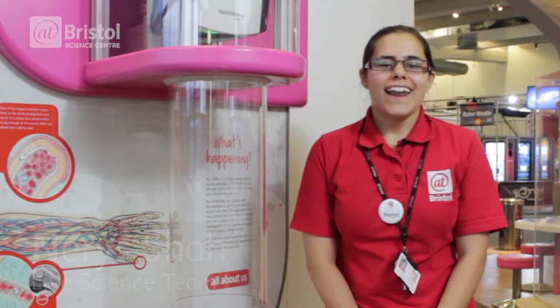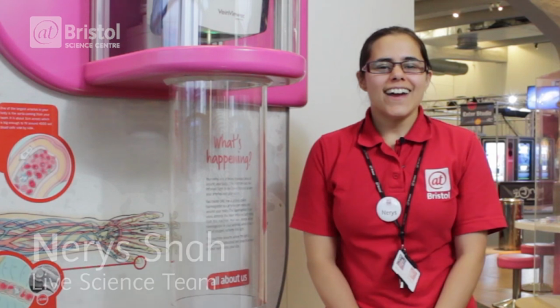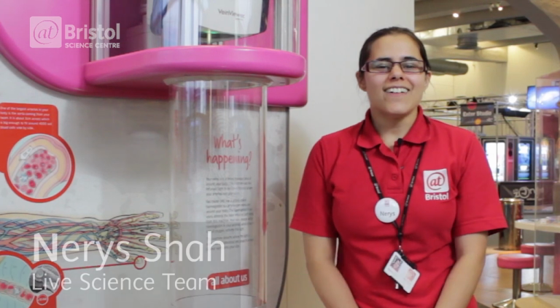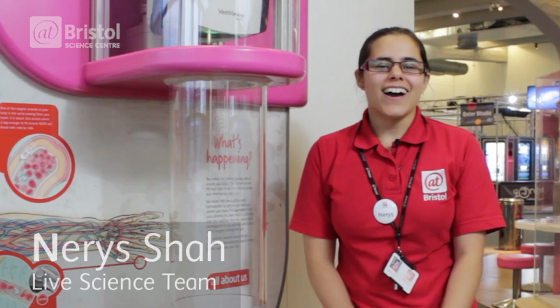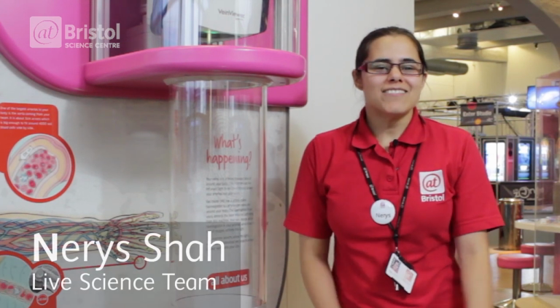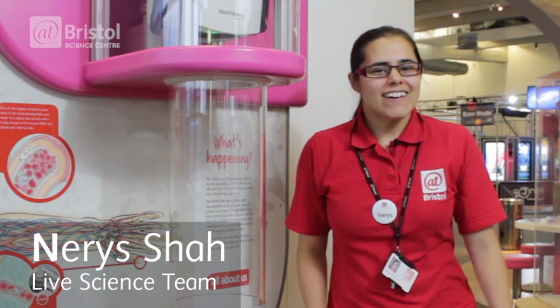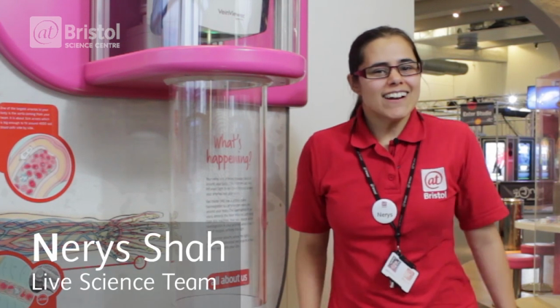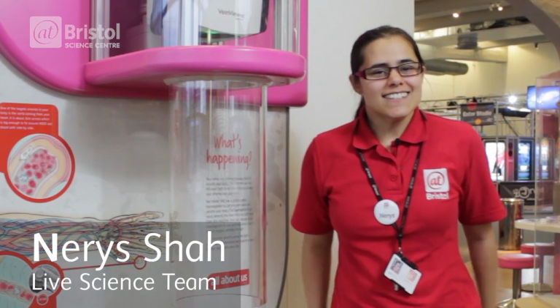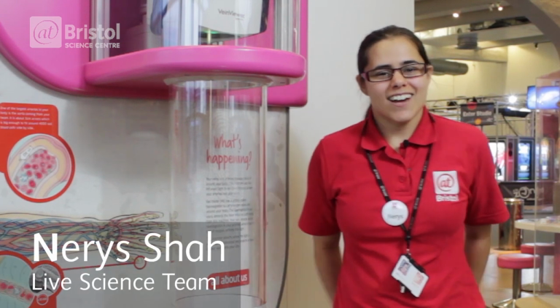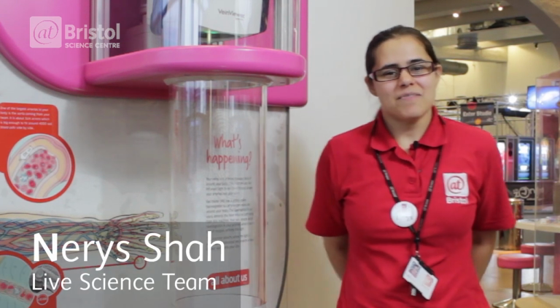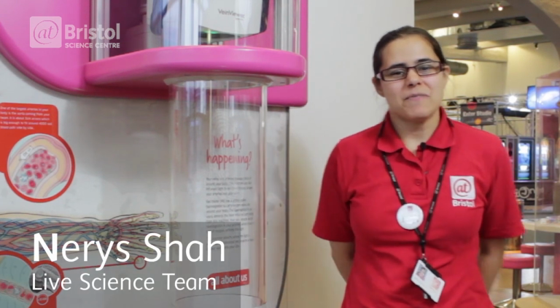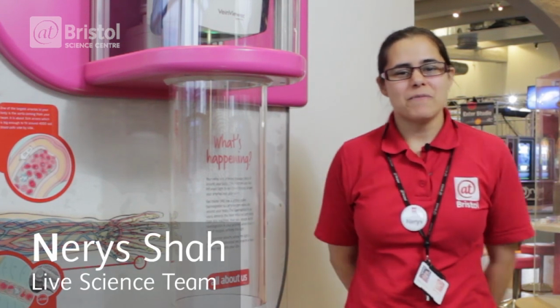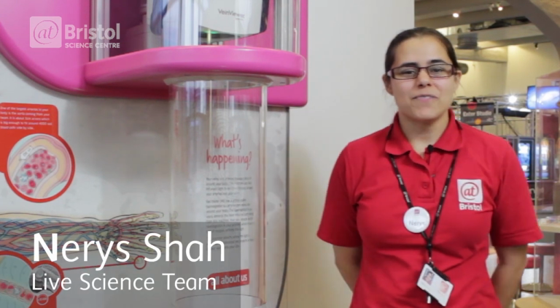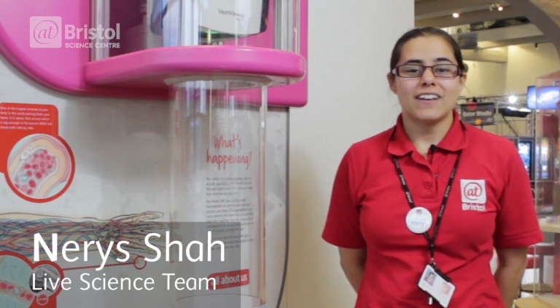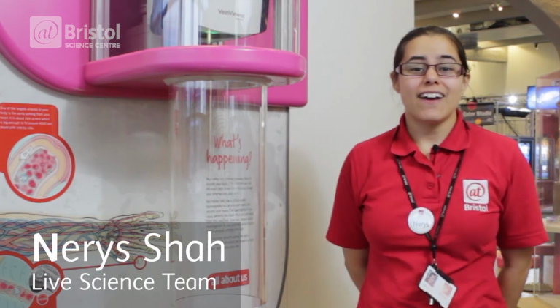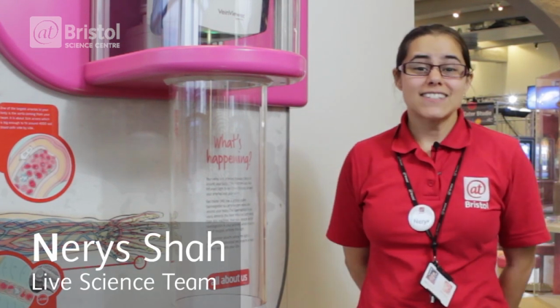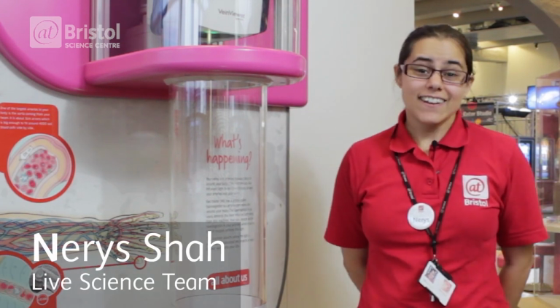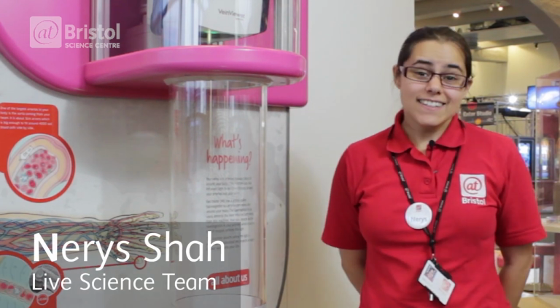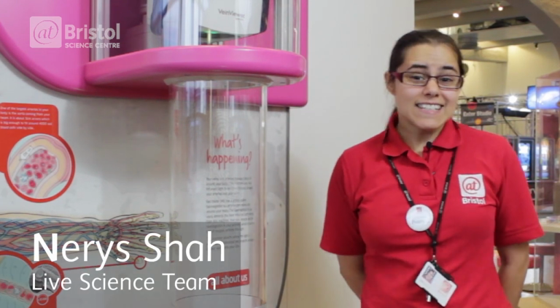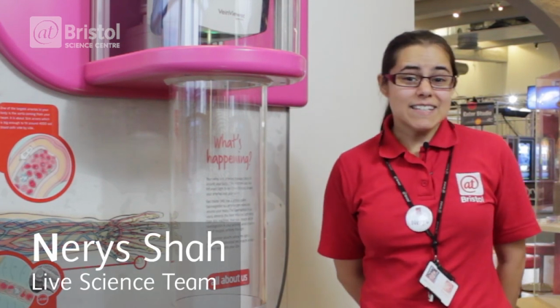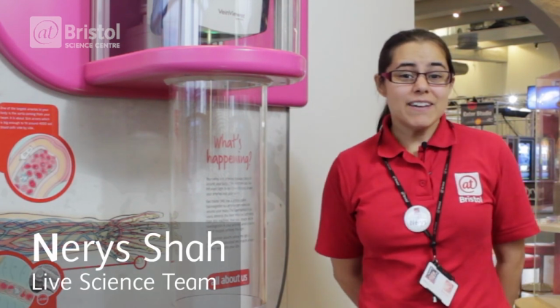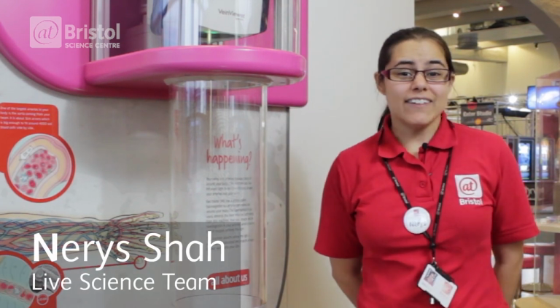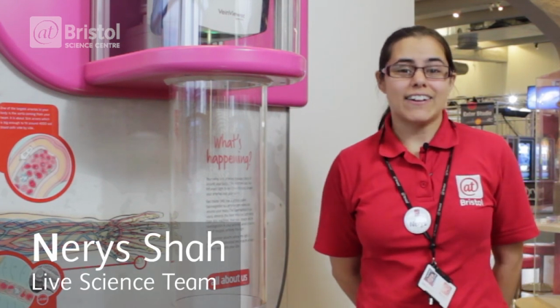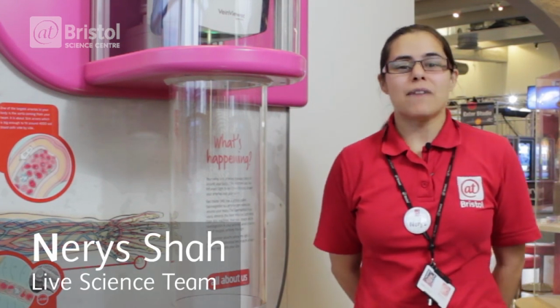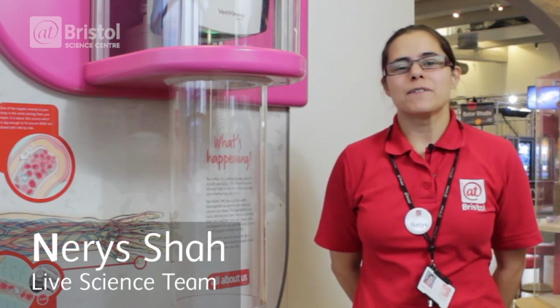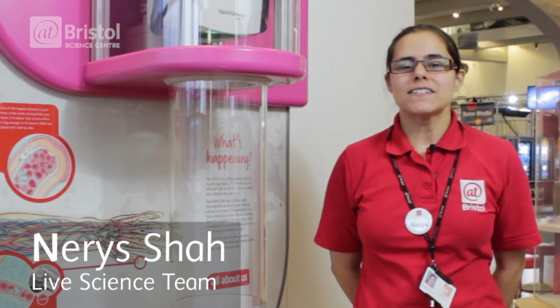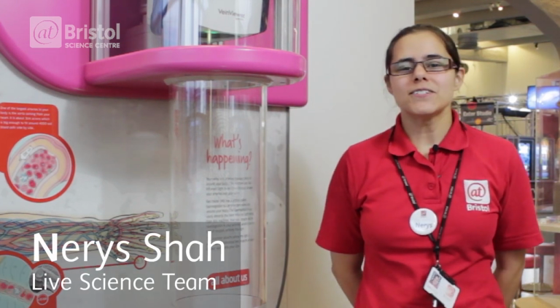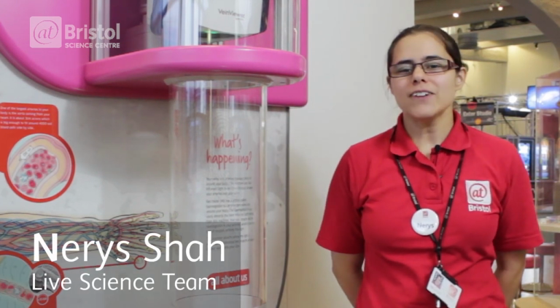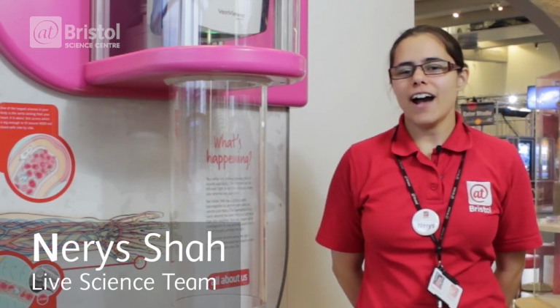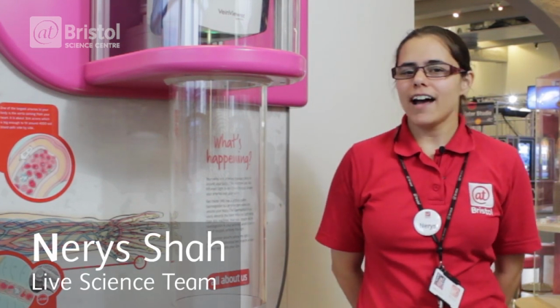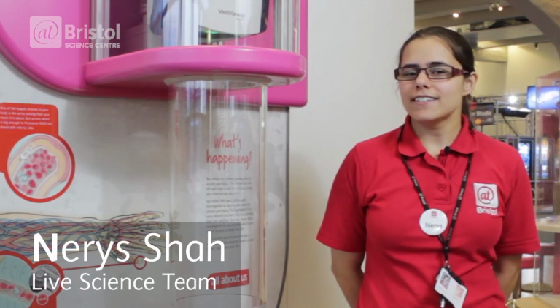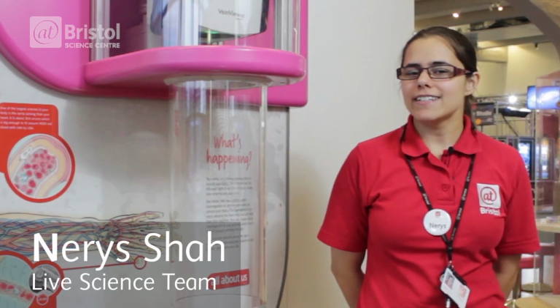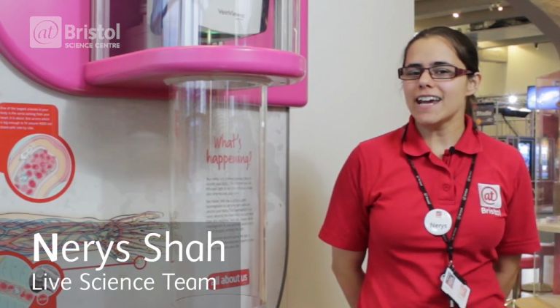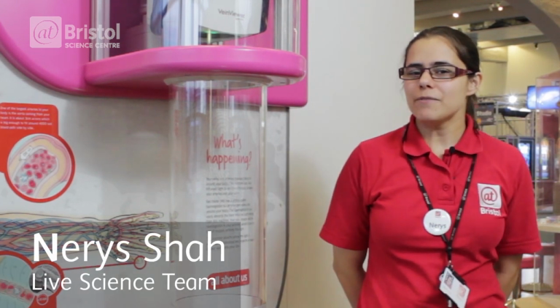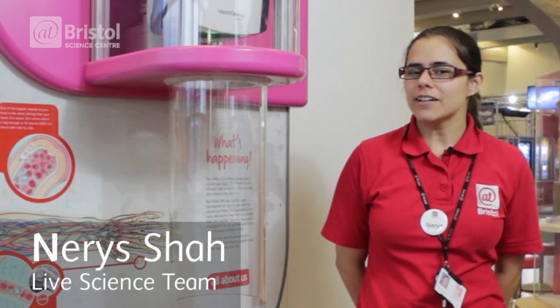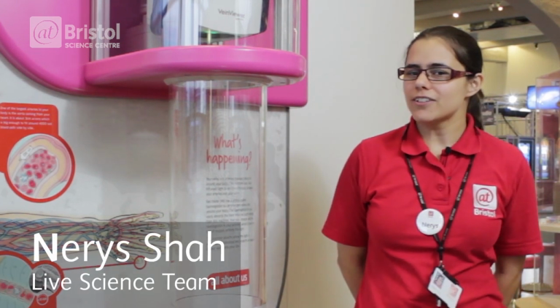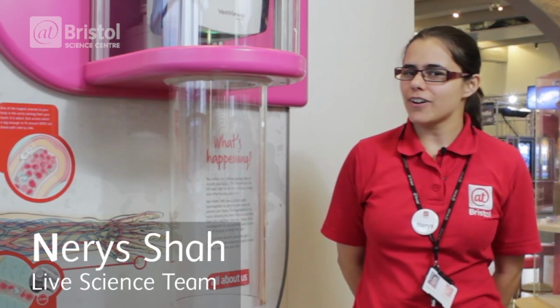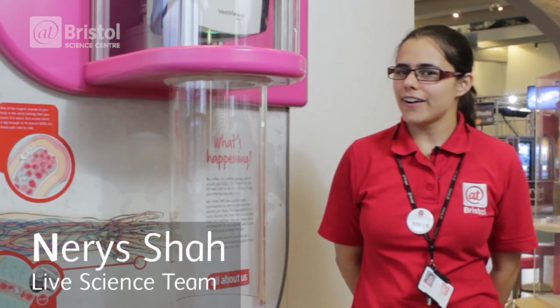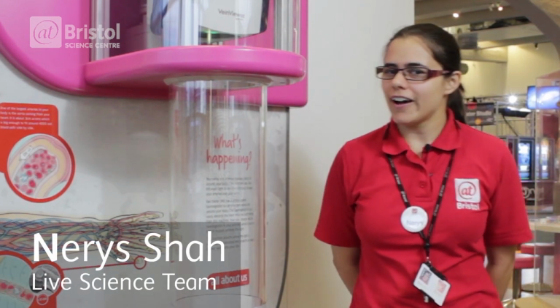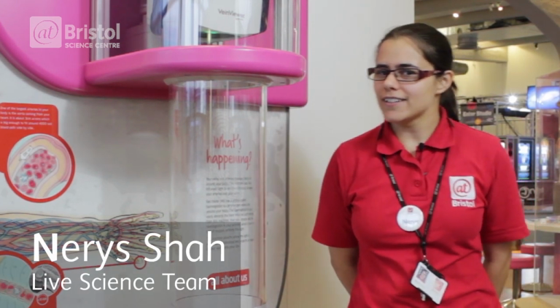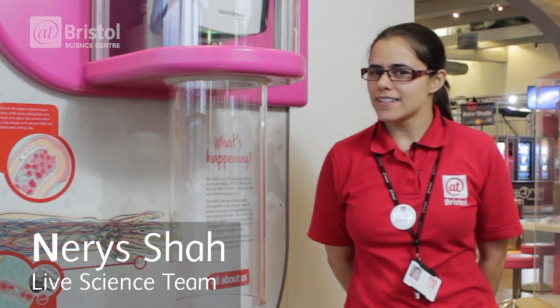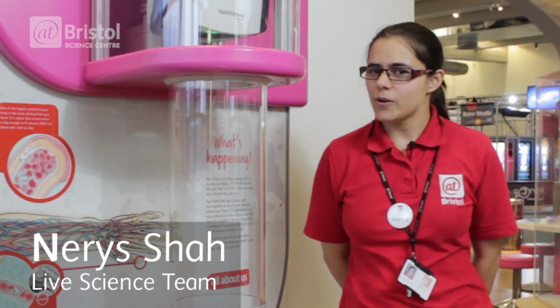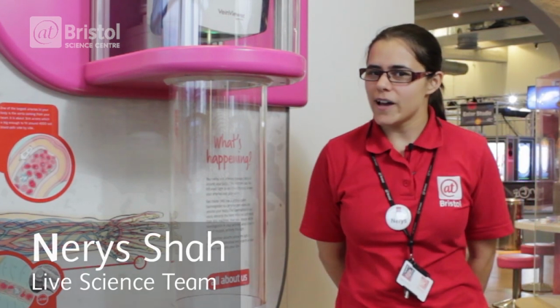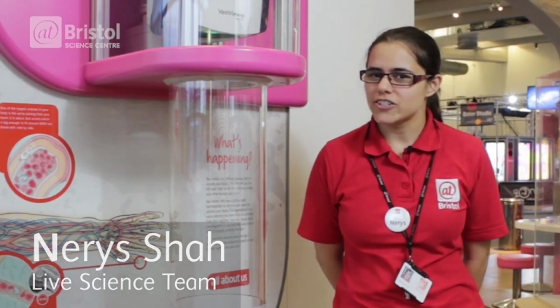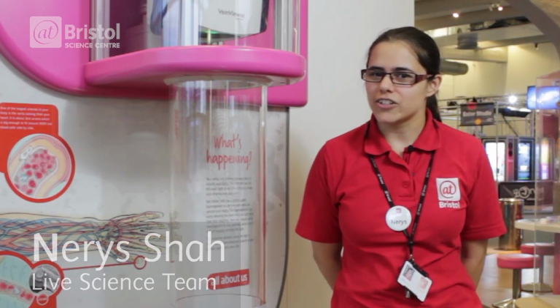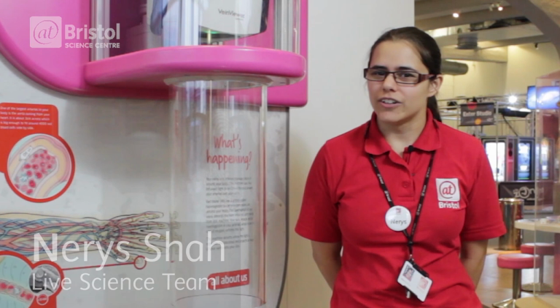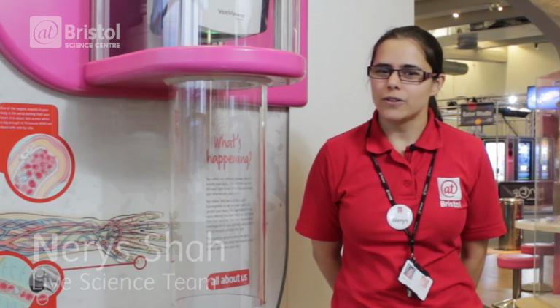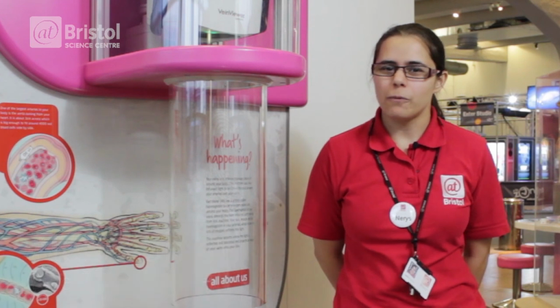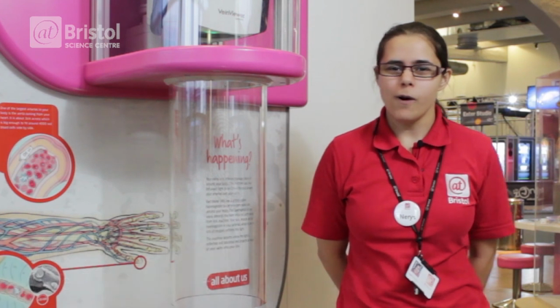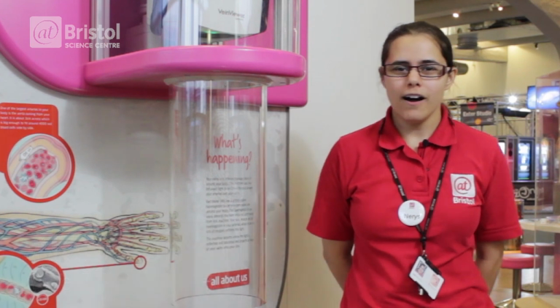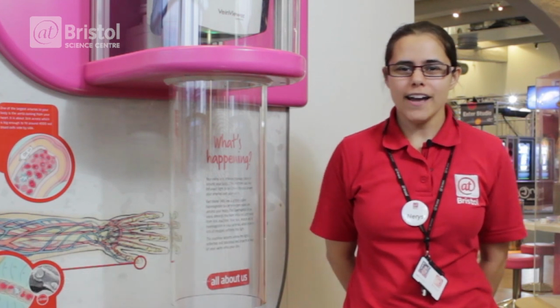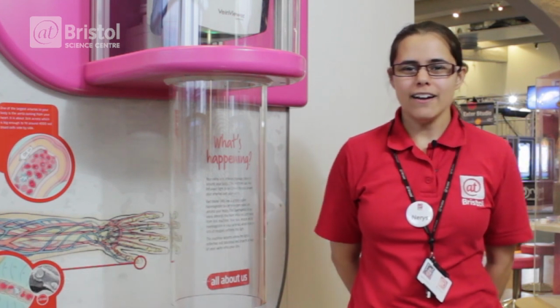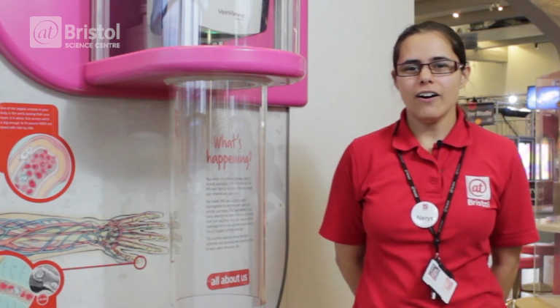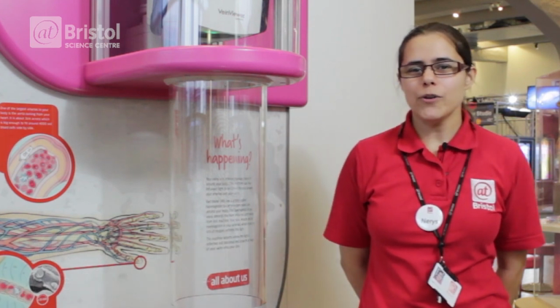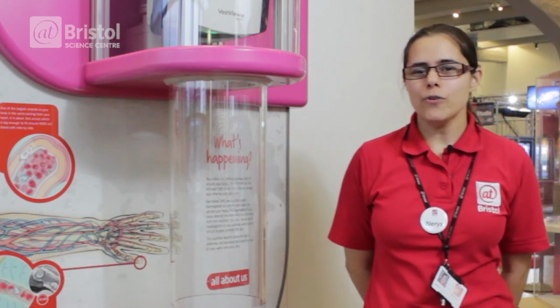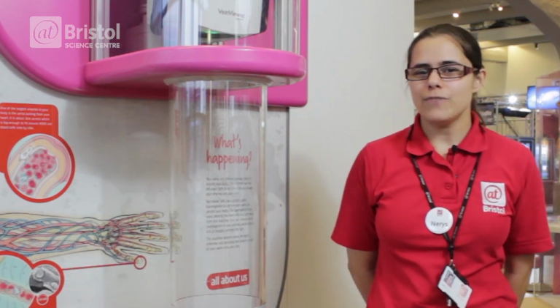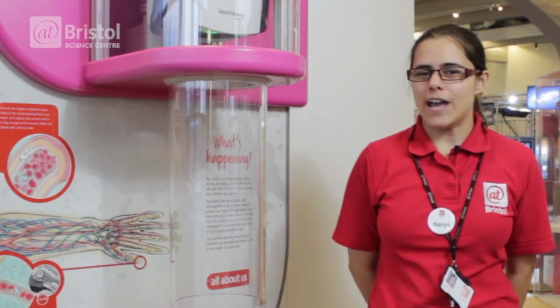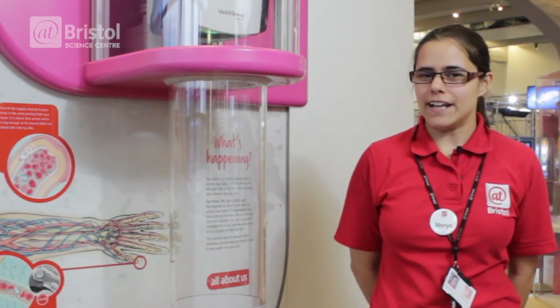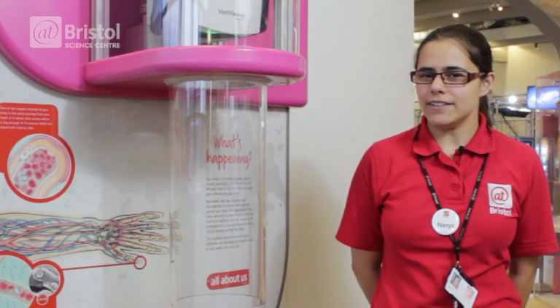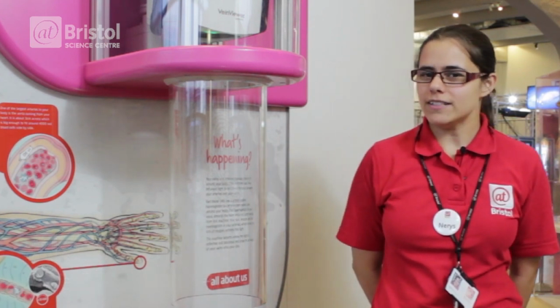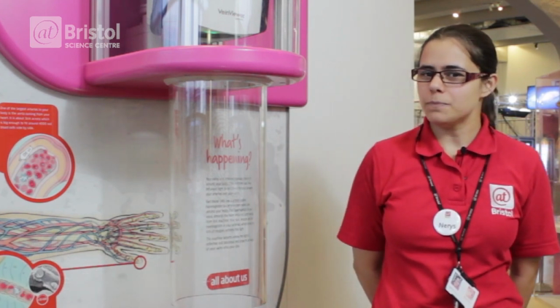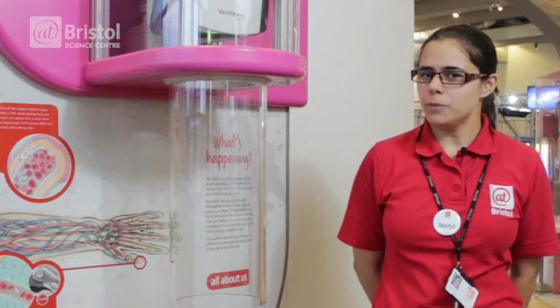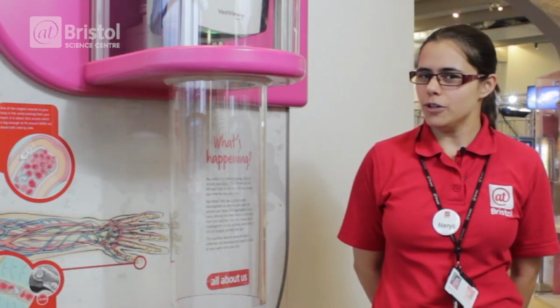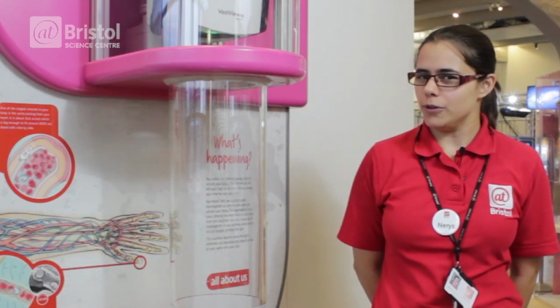Hello, I'm Nerys. I'm a member of the Life Science team here at Bristol, and today we're going to try and answer the question: why are your veins blue?